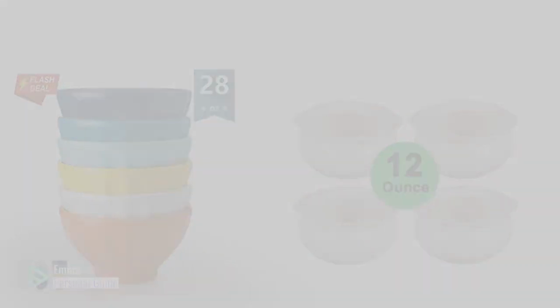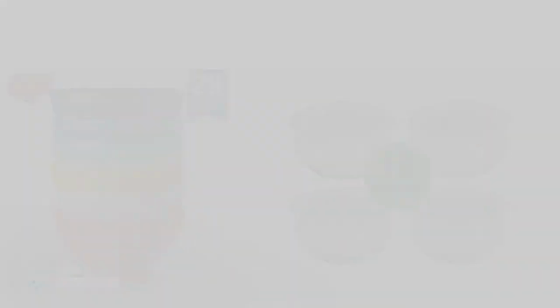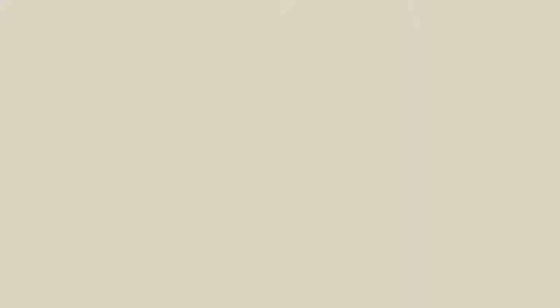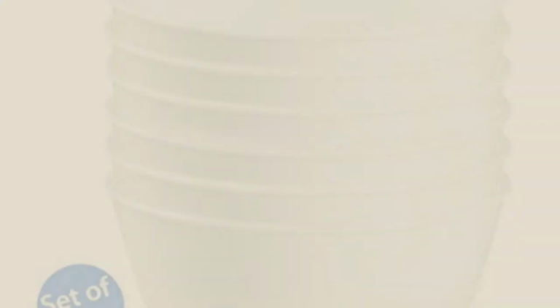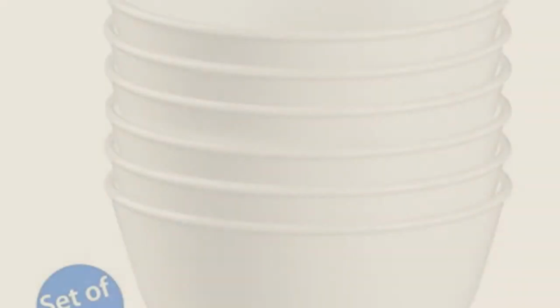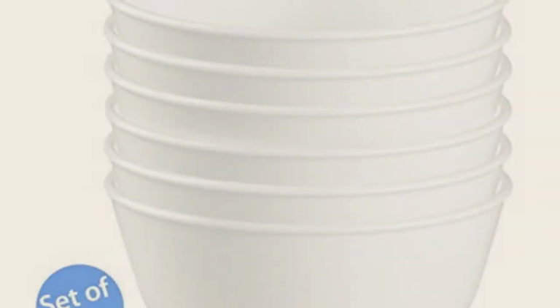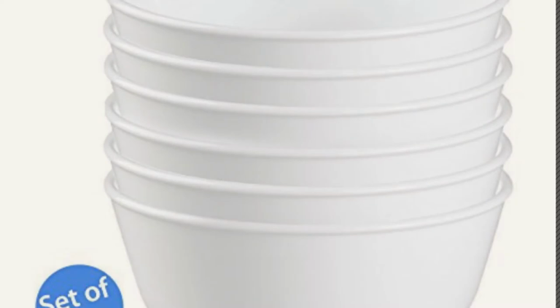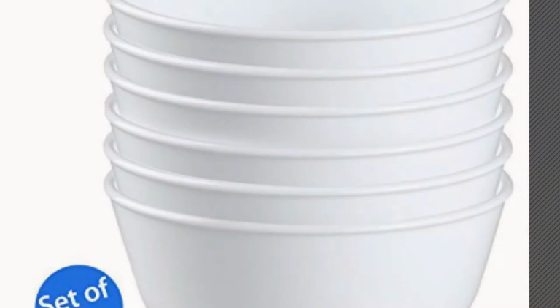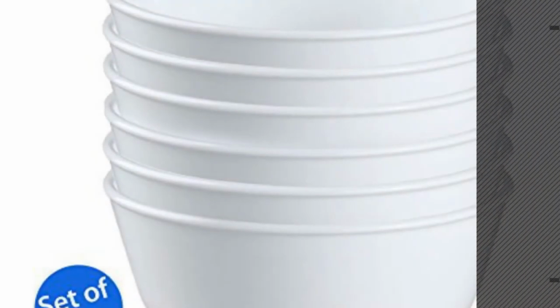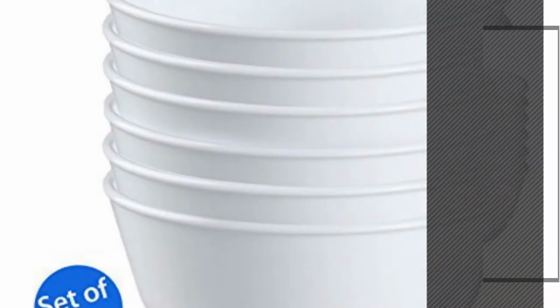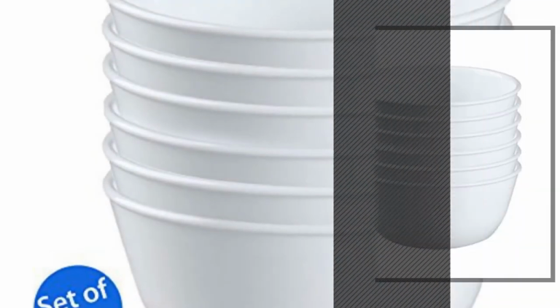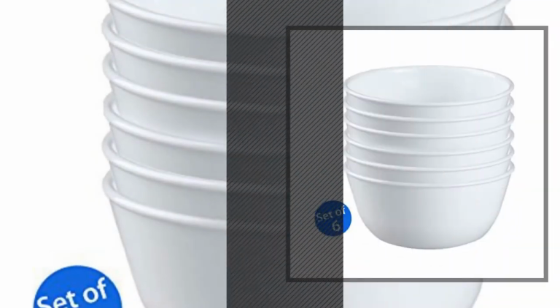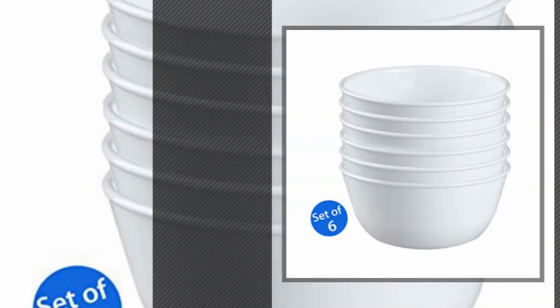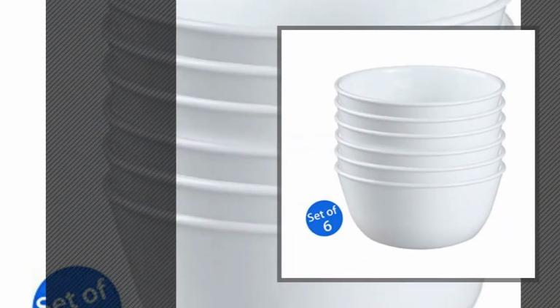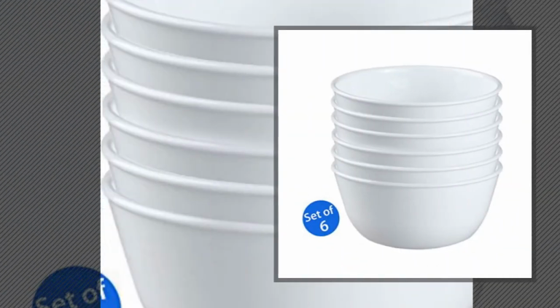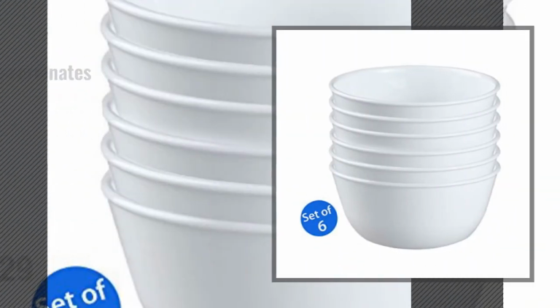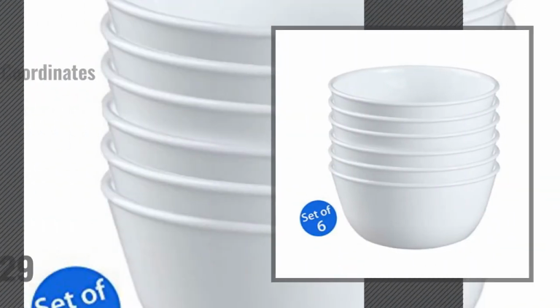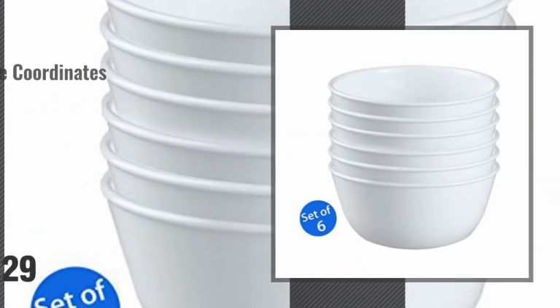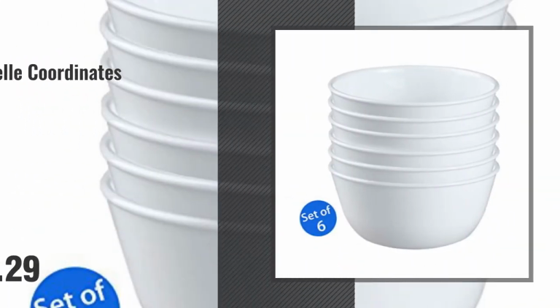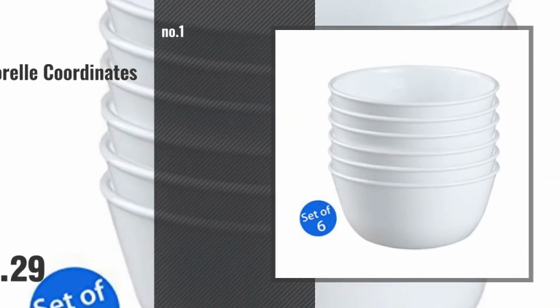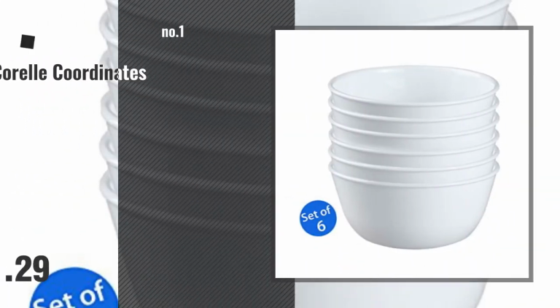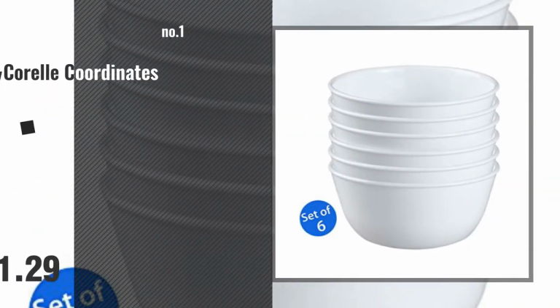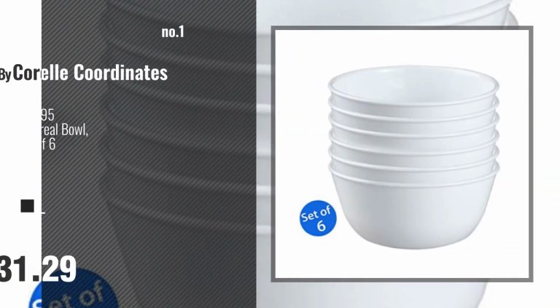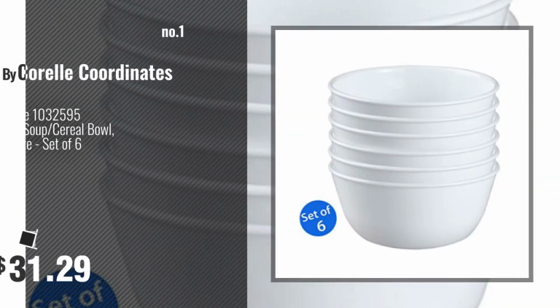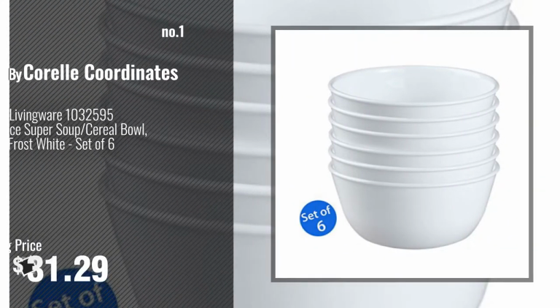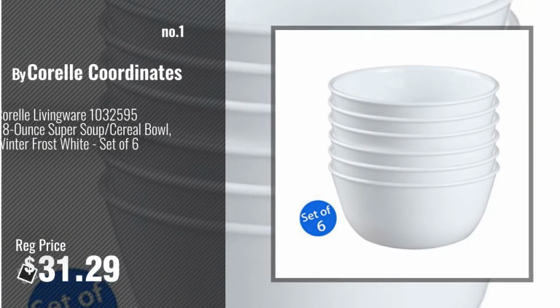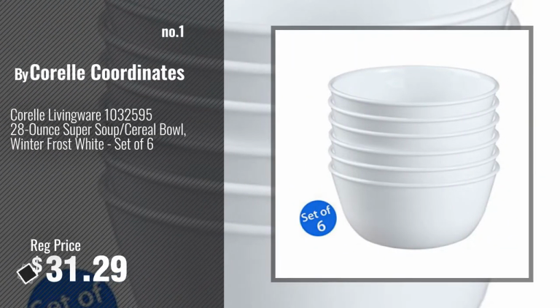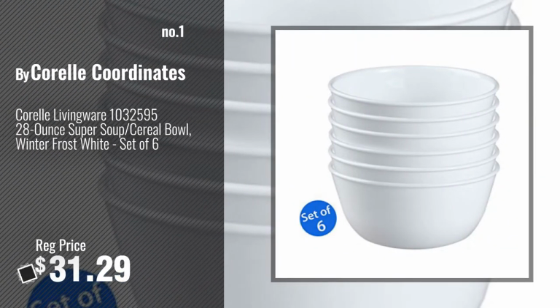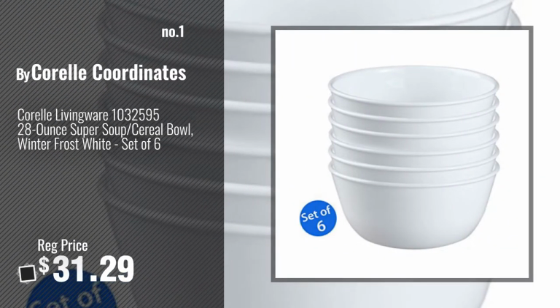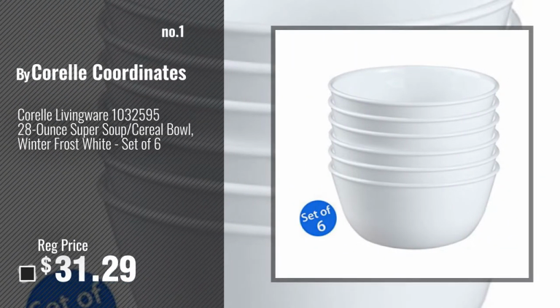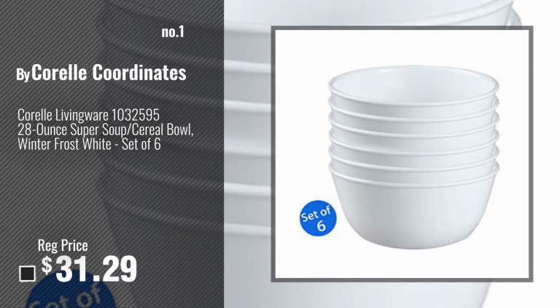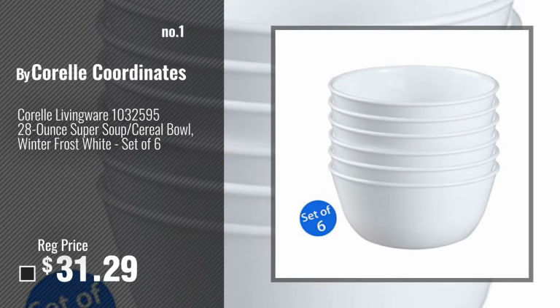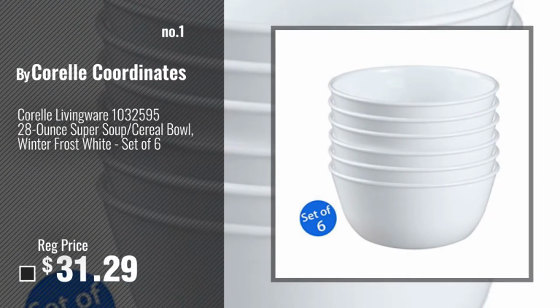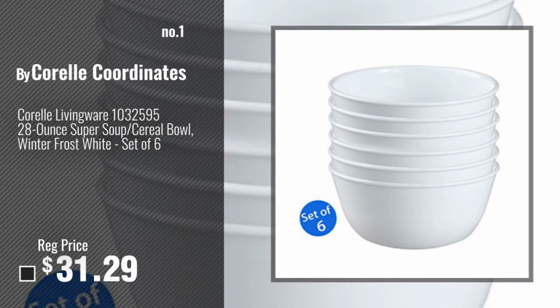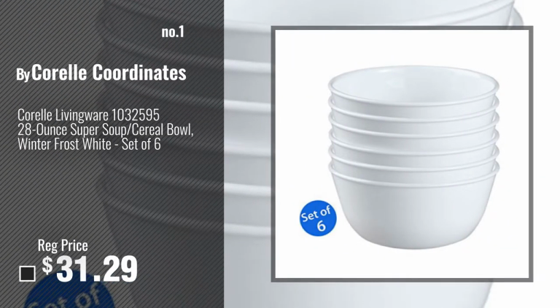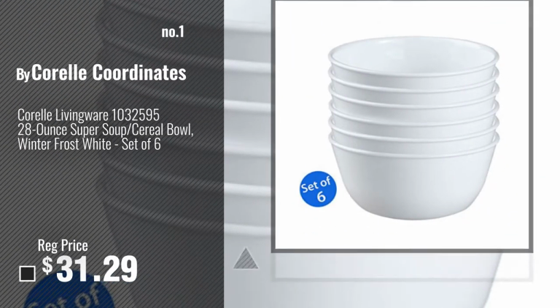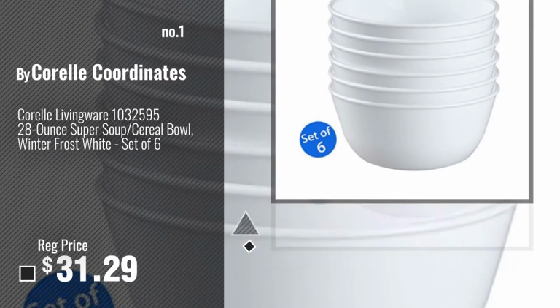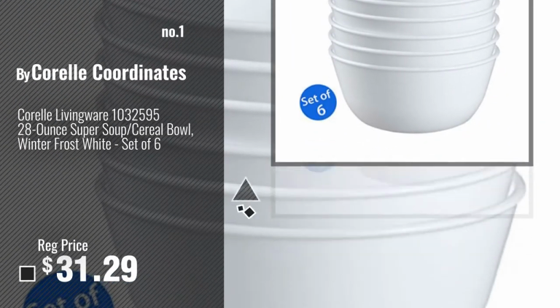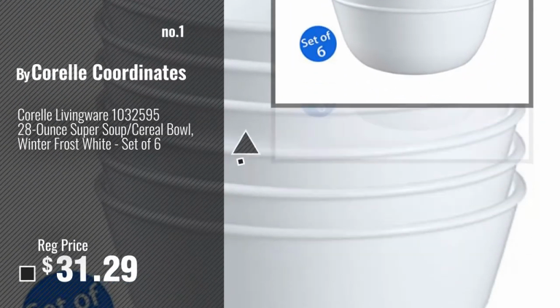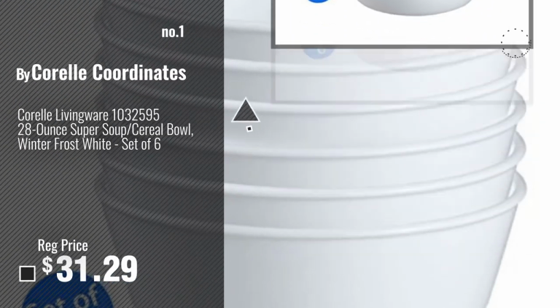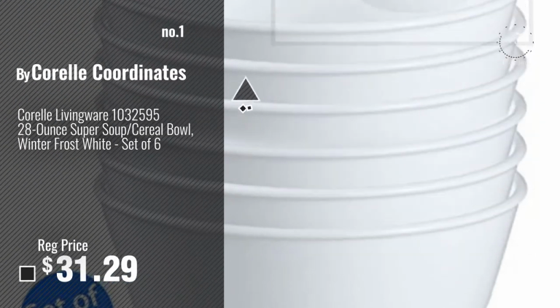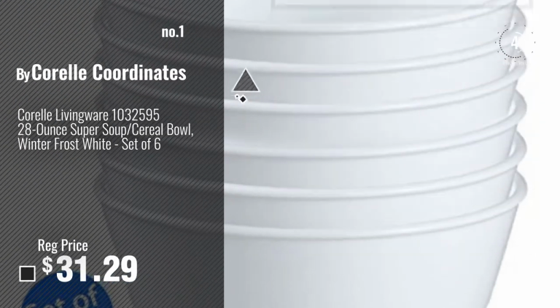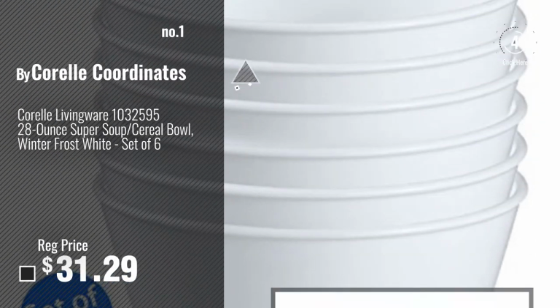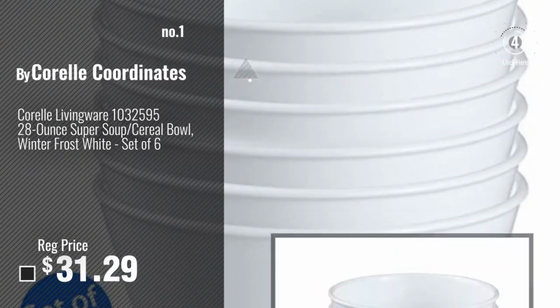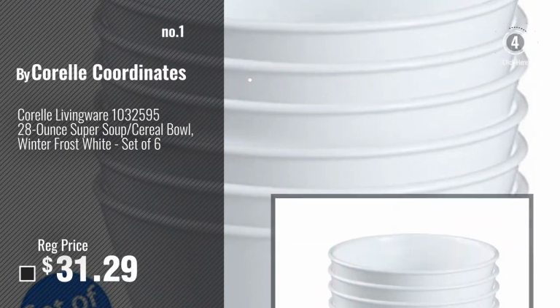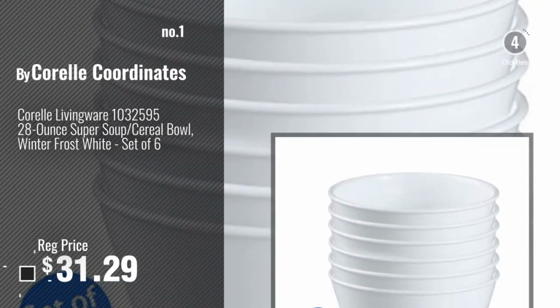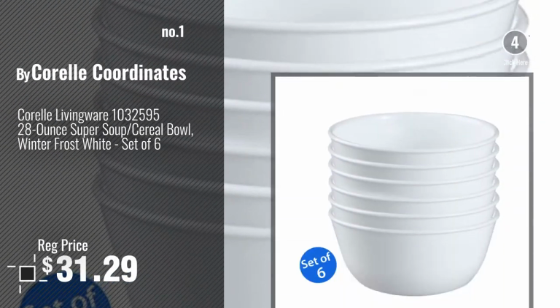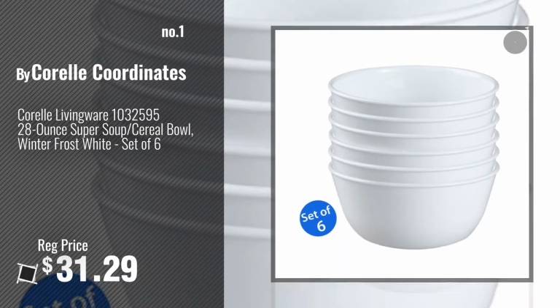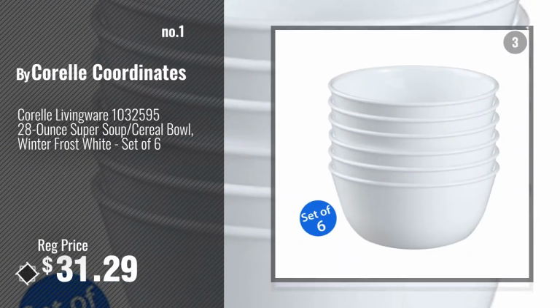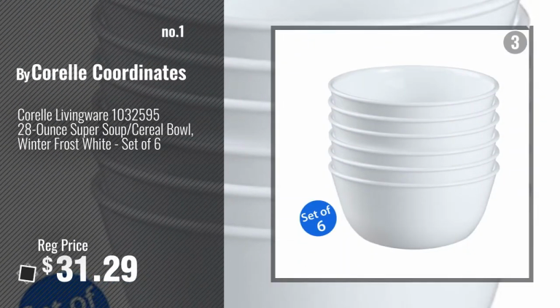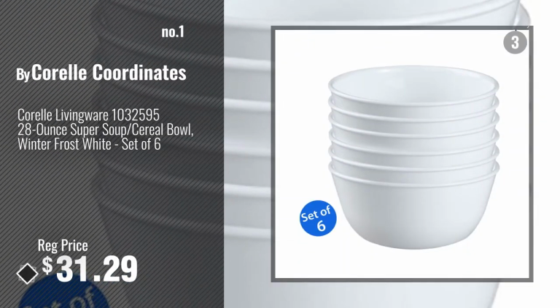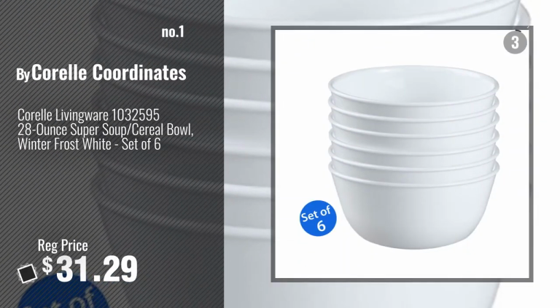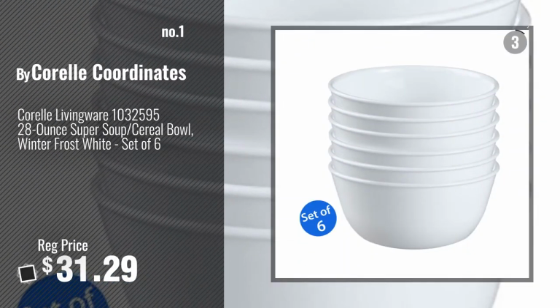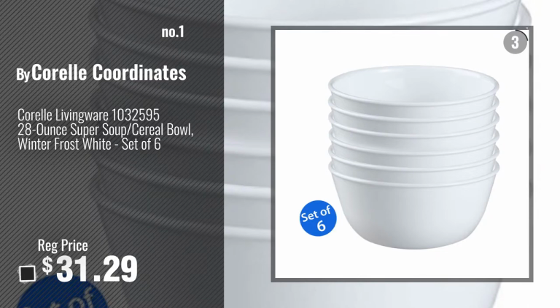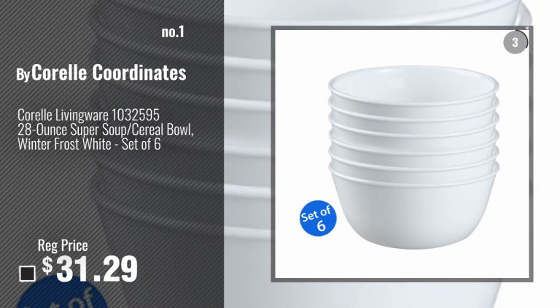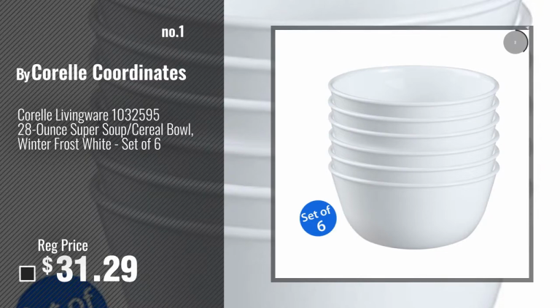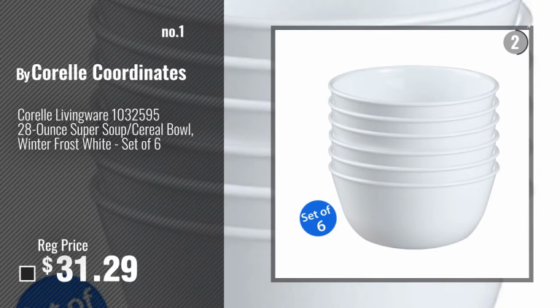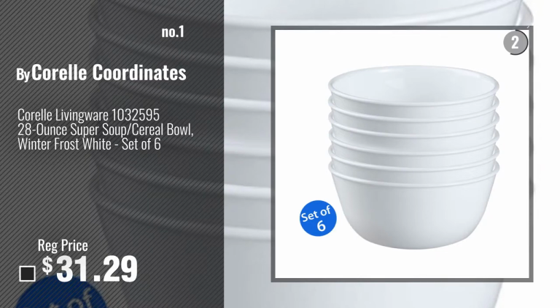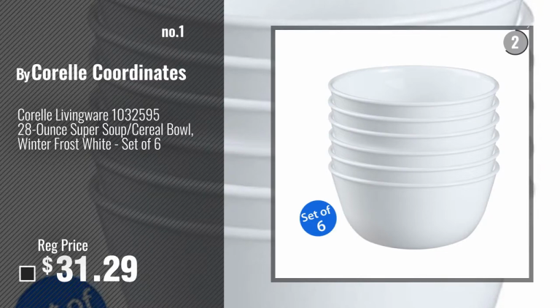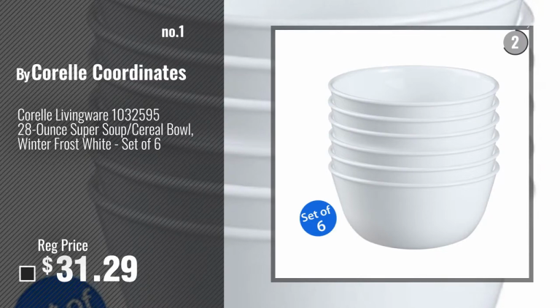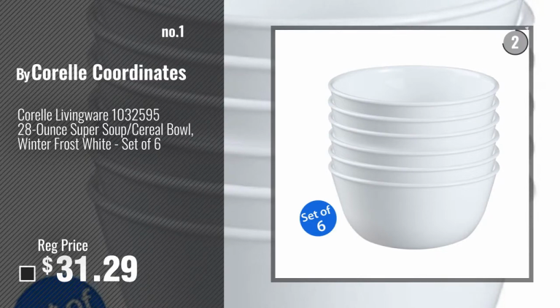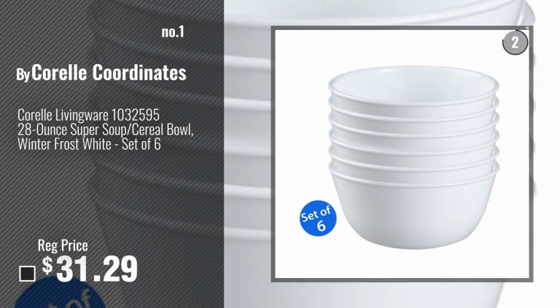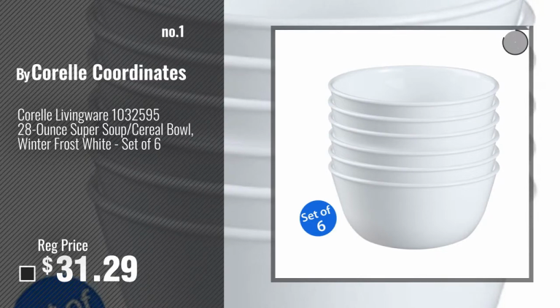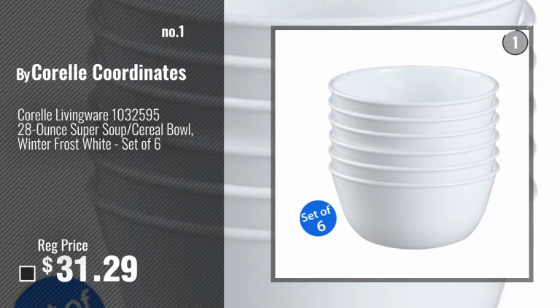Number 1, Most Popular, by Corel Coordinates. Watch this video, choose your favorite.